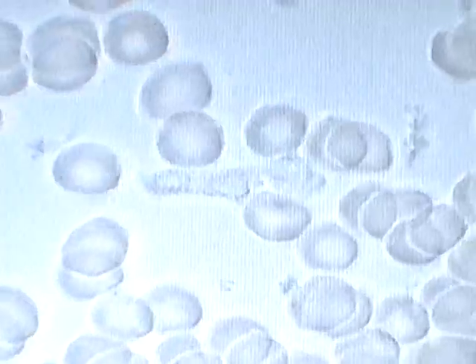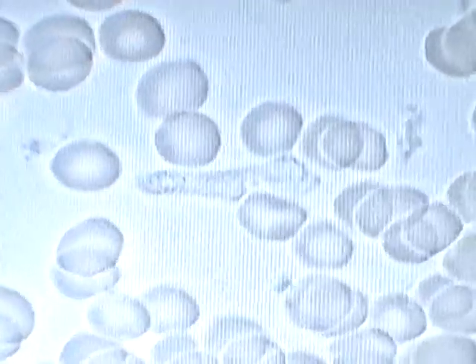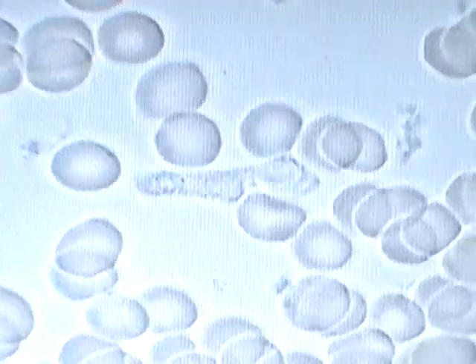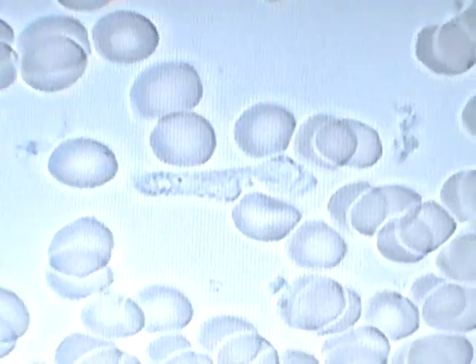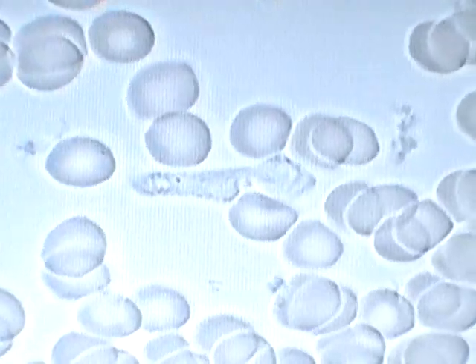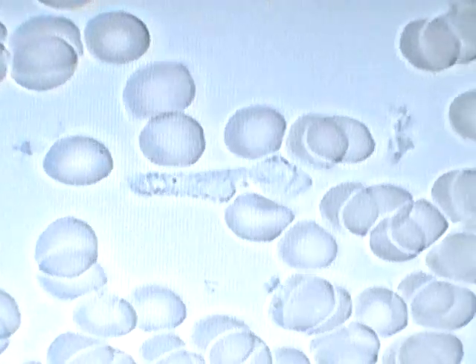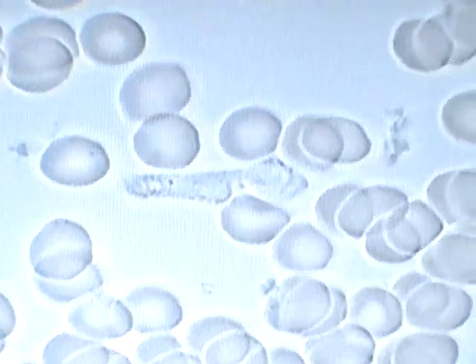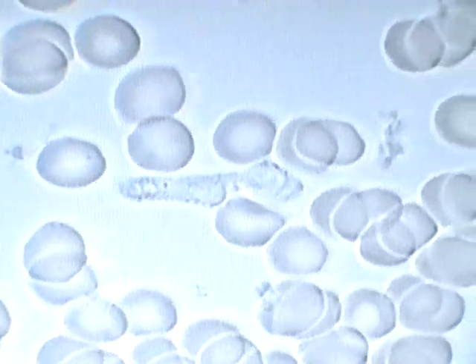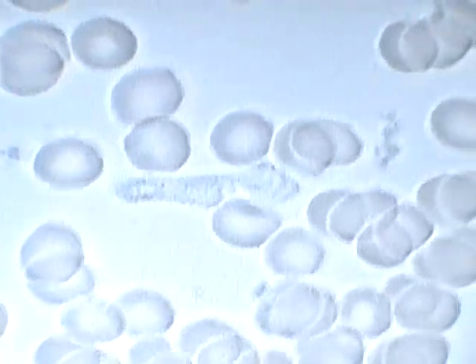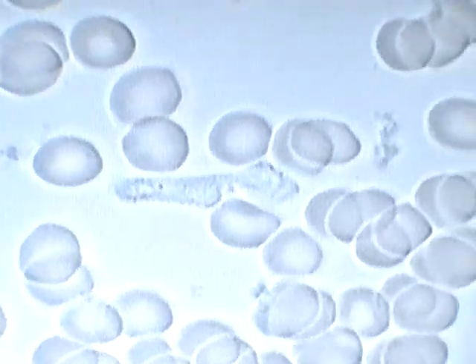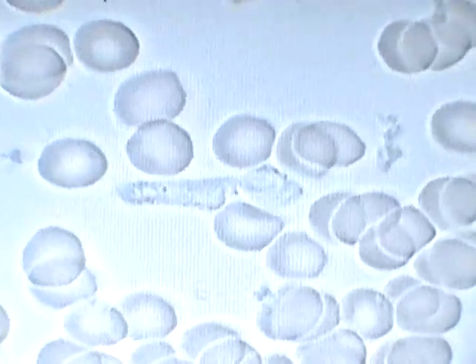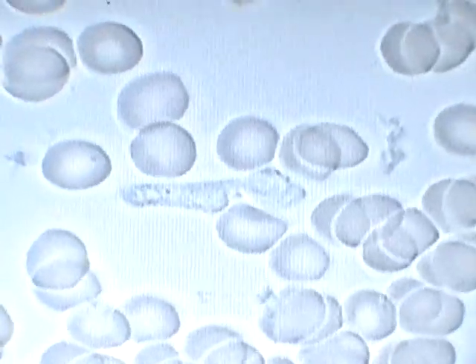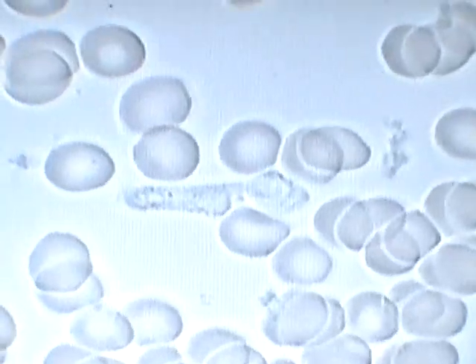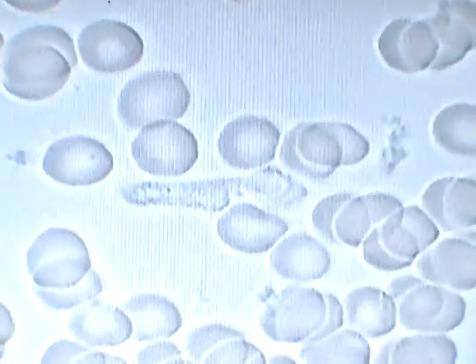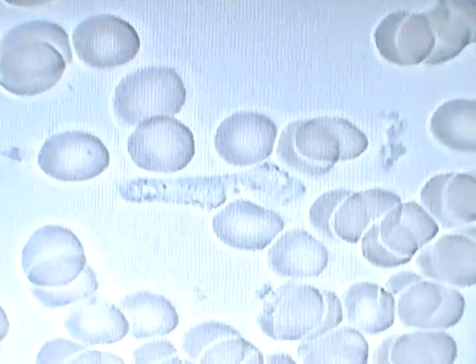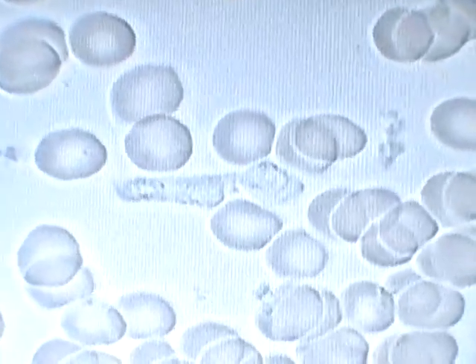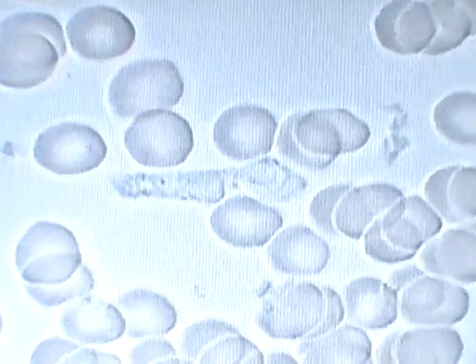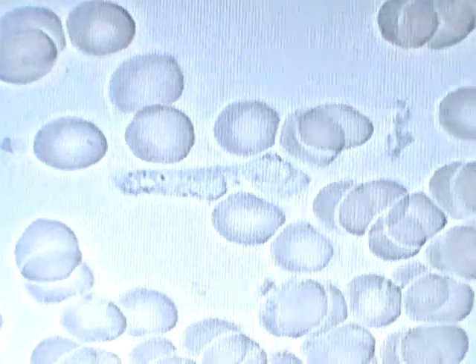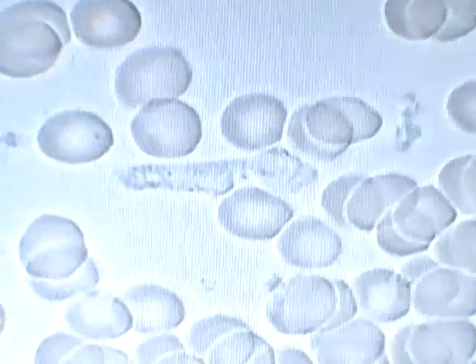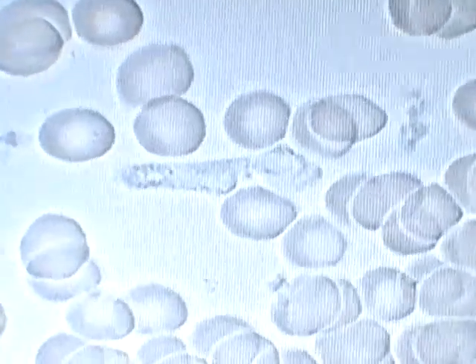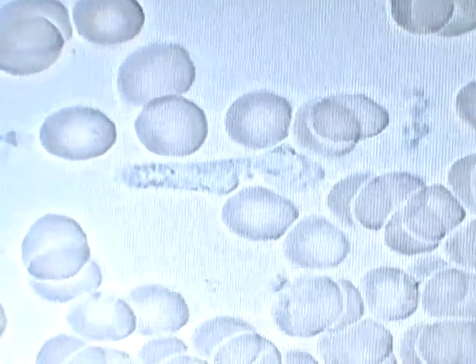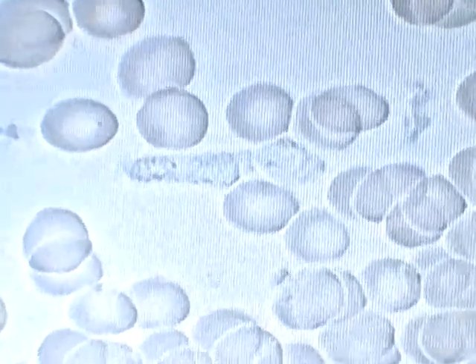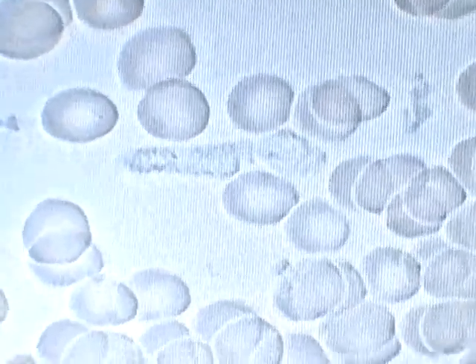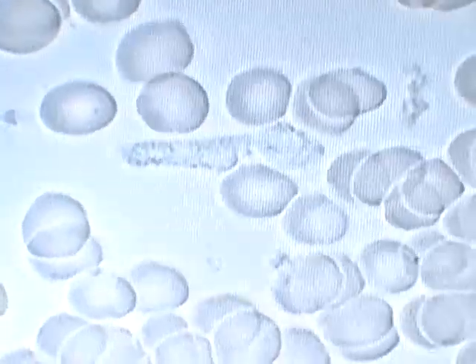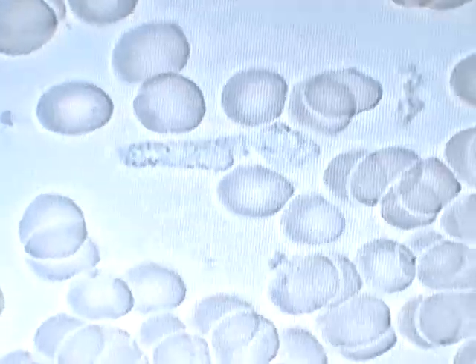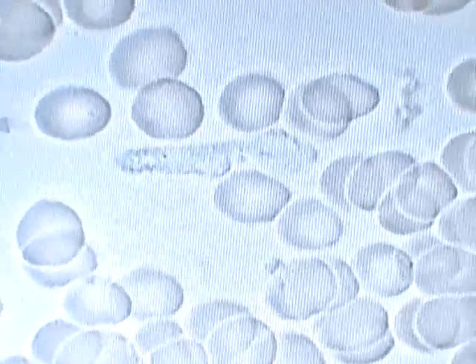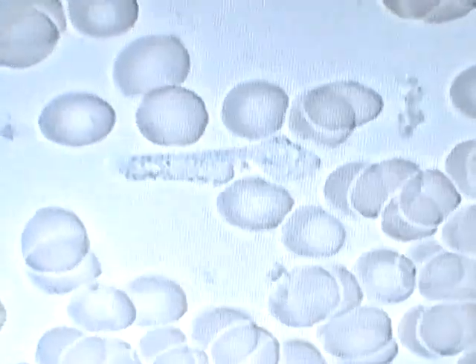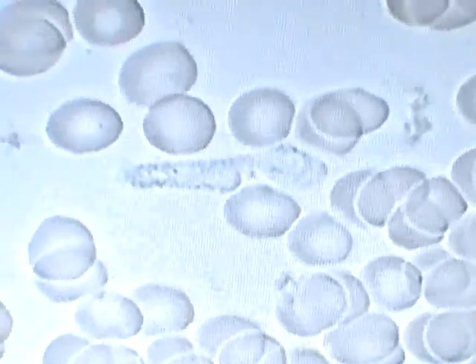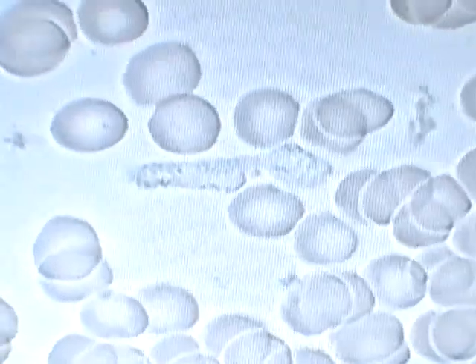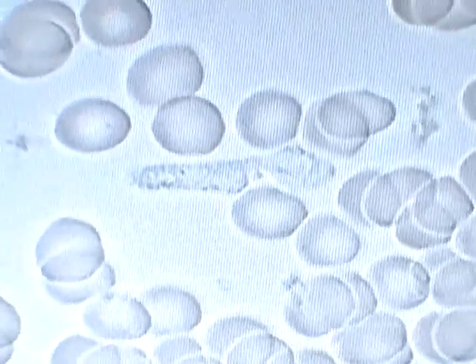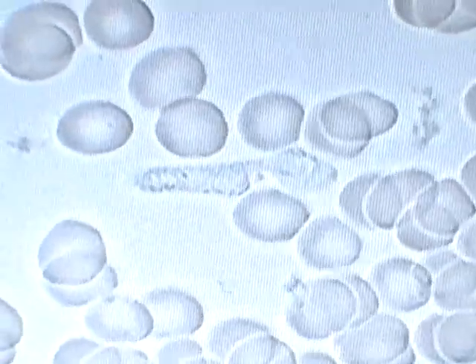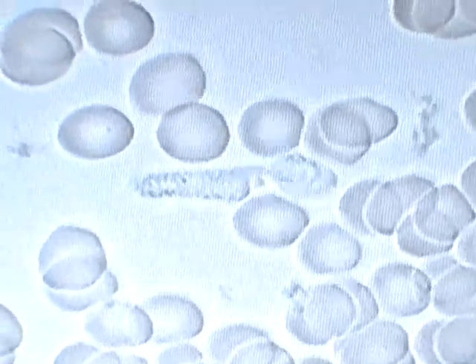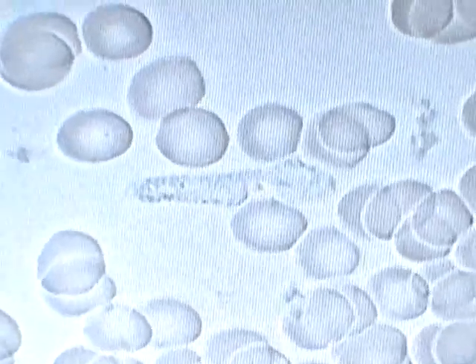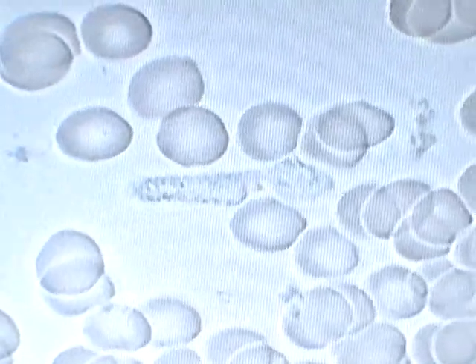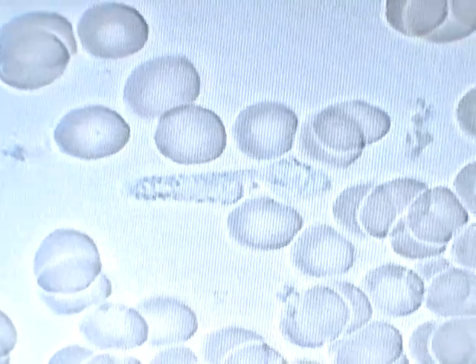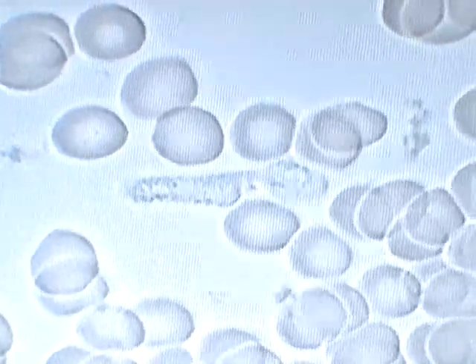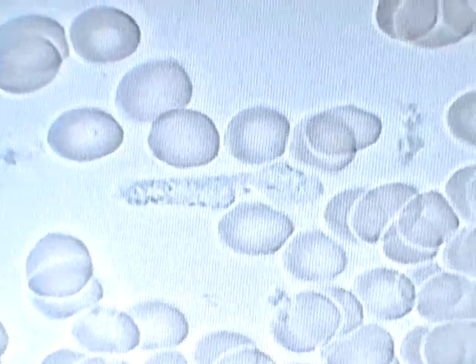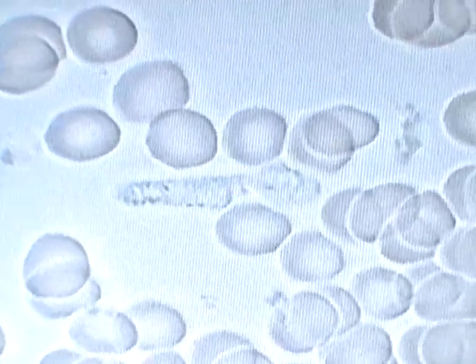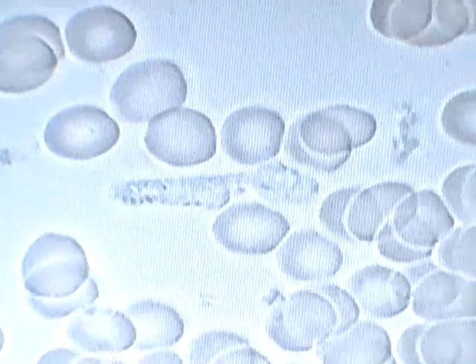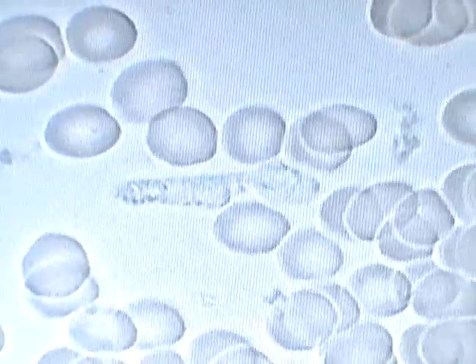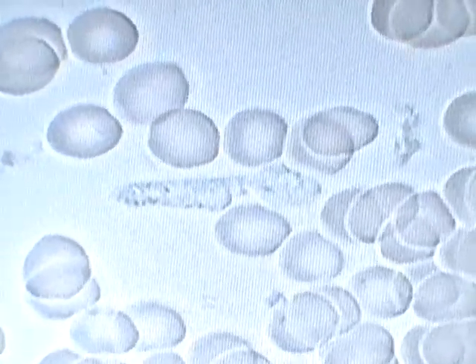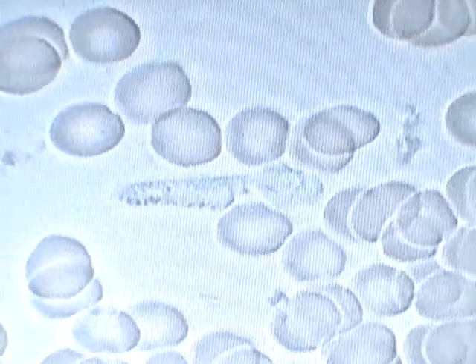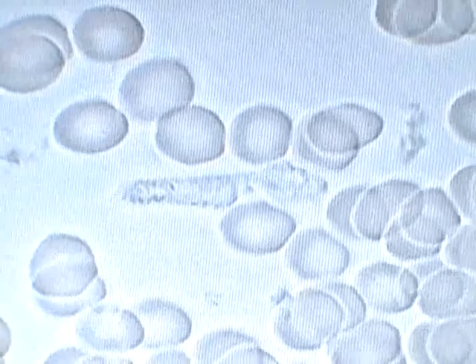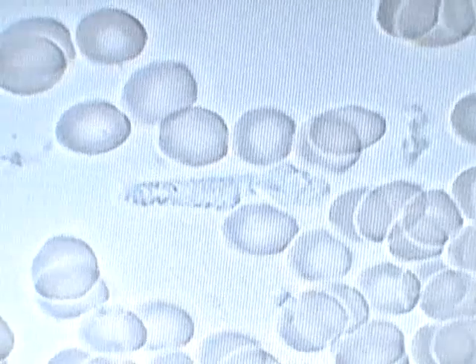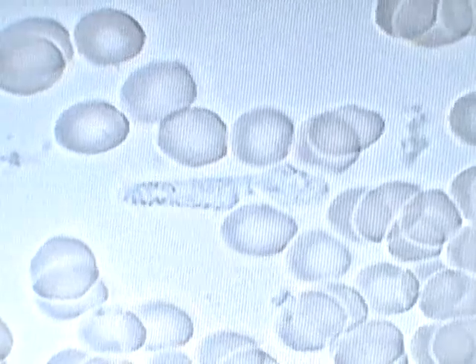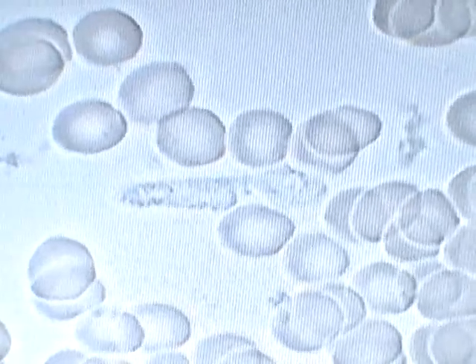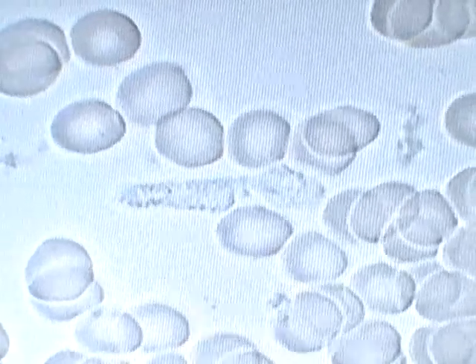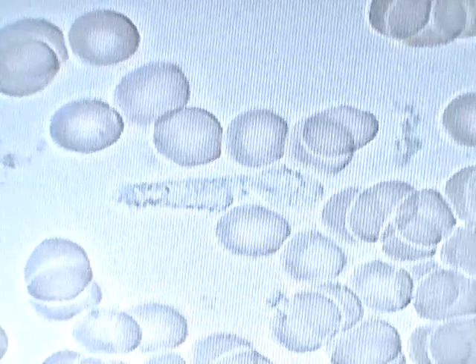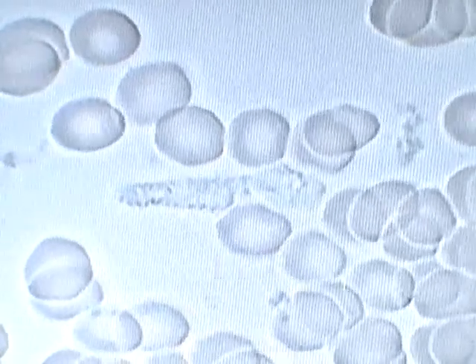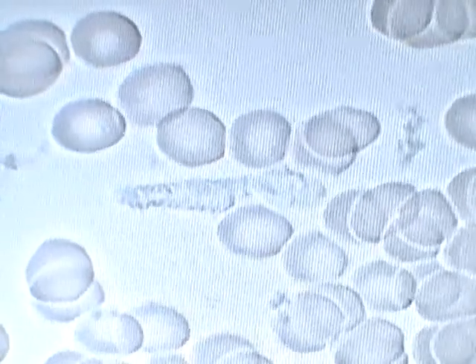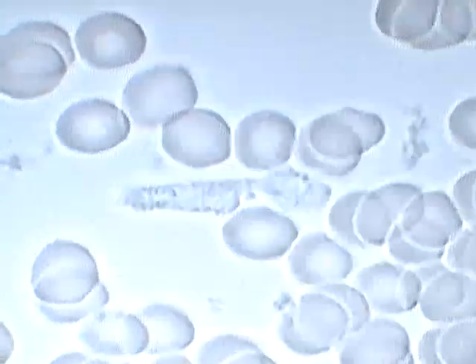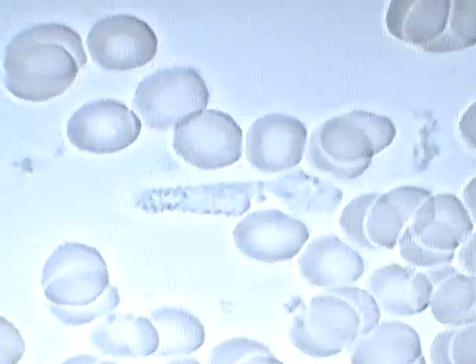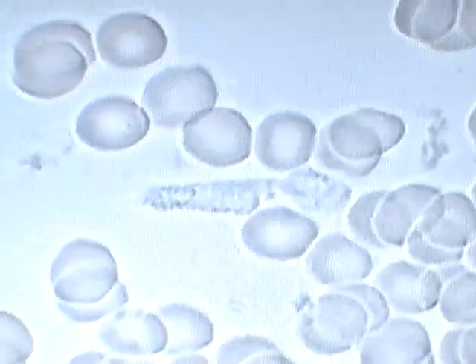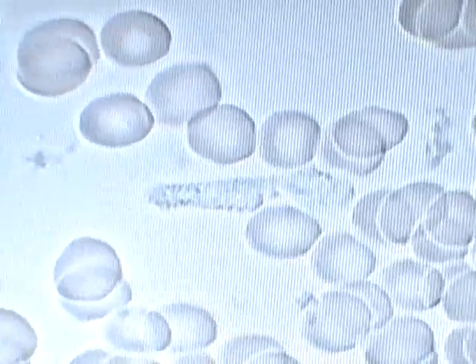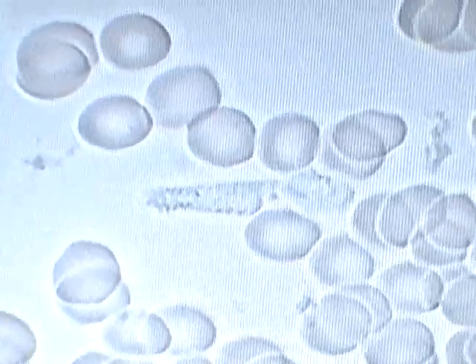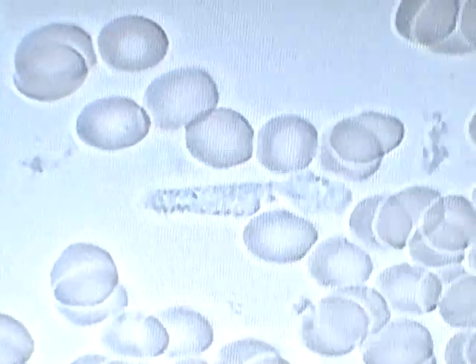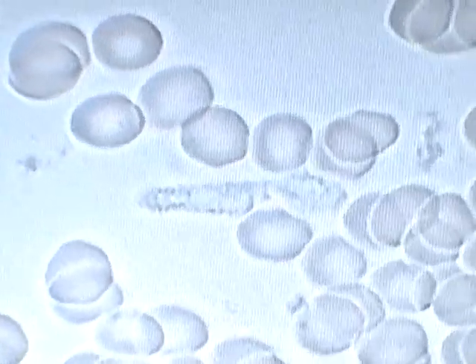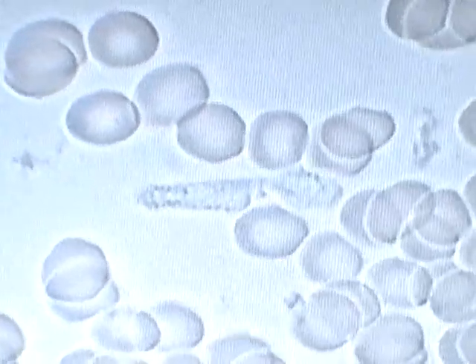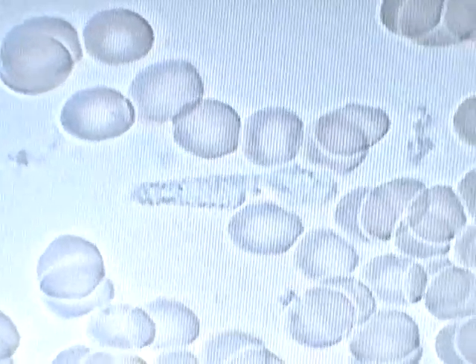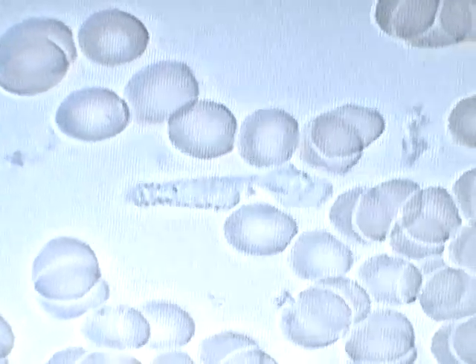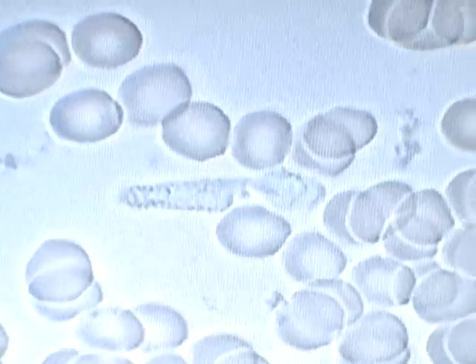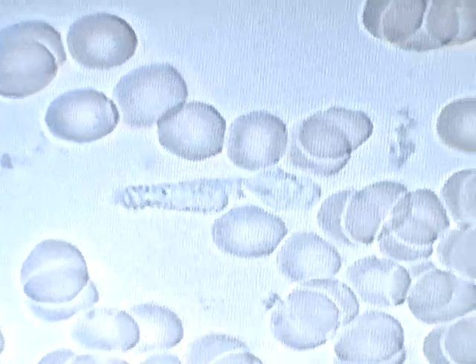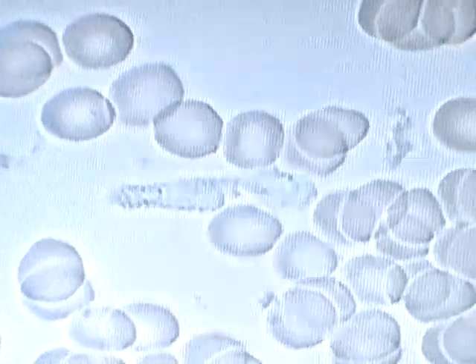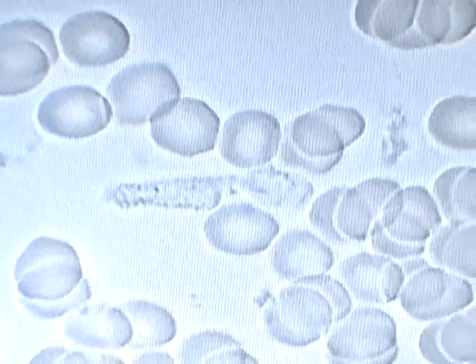The function of the white blood cells is to go after any kind of bacteria, pathogens, anything in the blood that doesn't belong there. They're the vacuum cleaners.